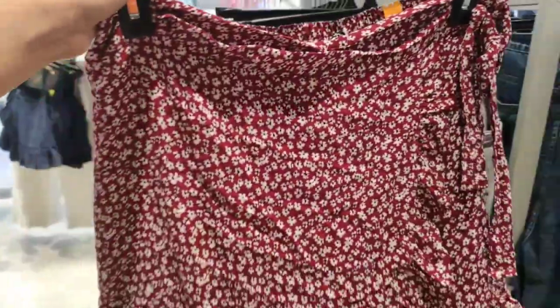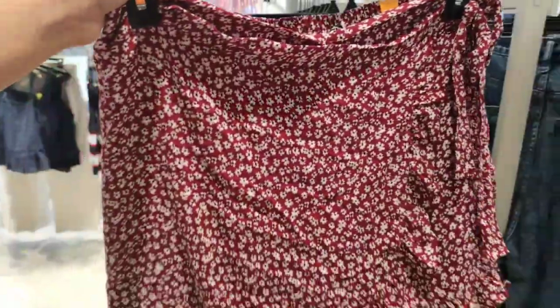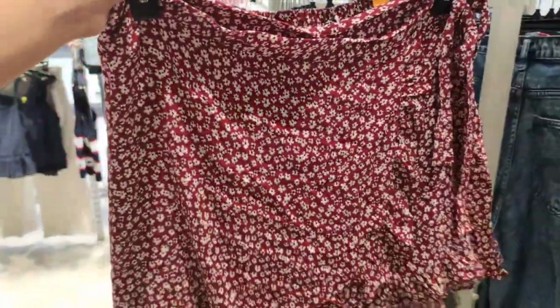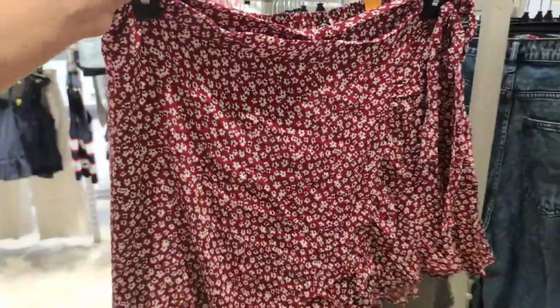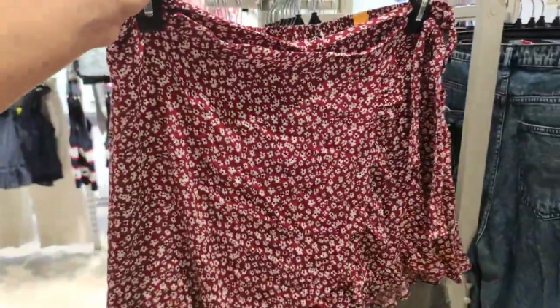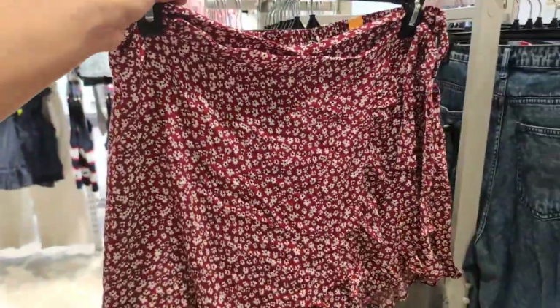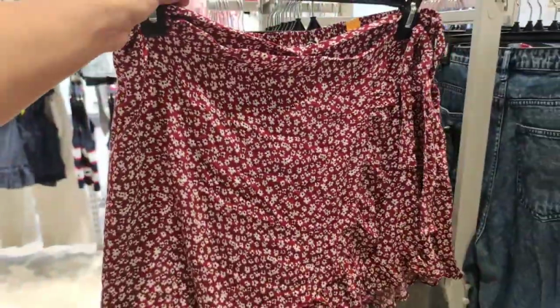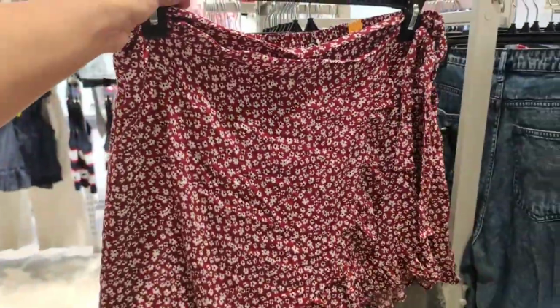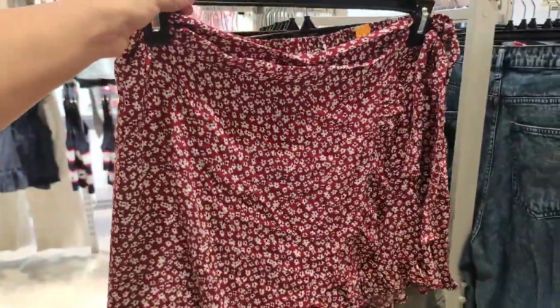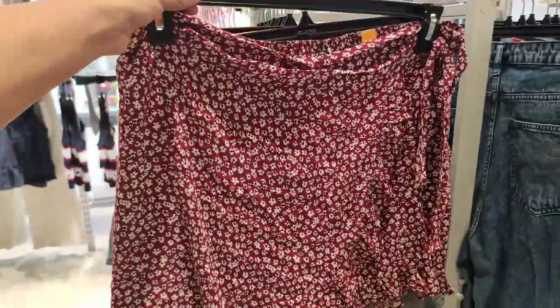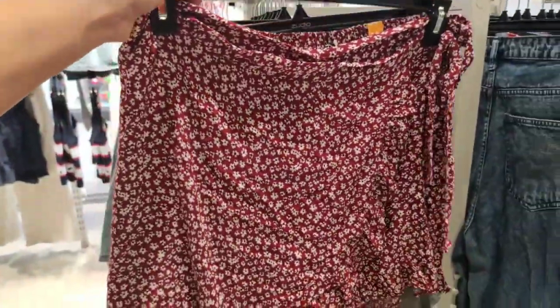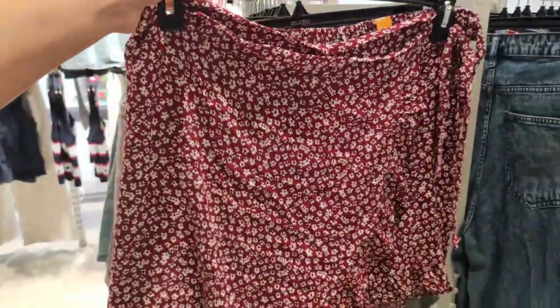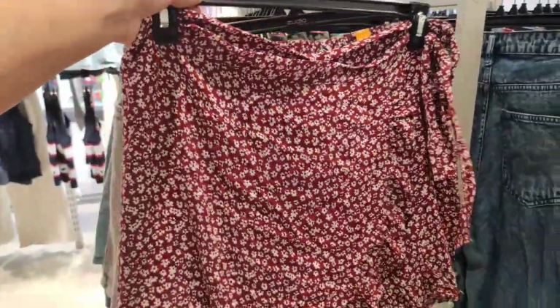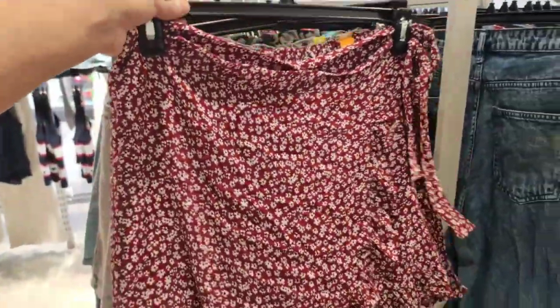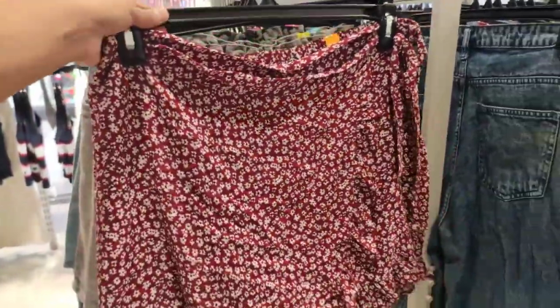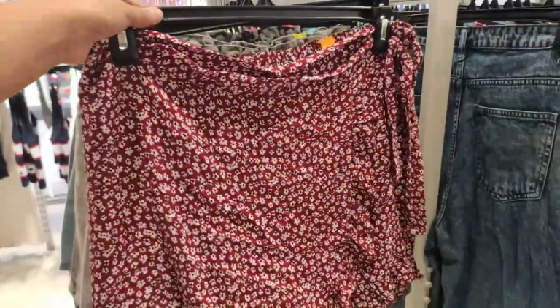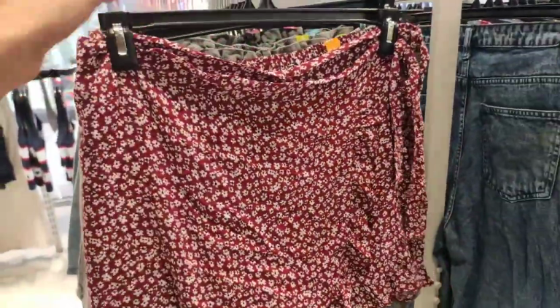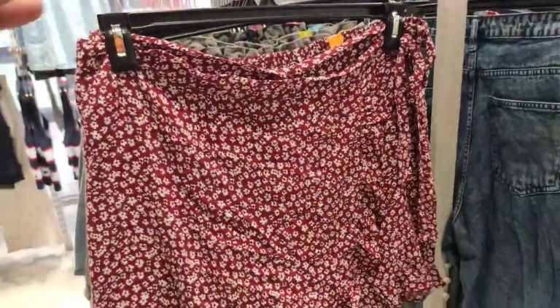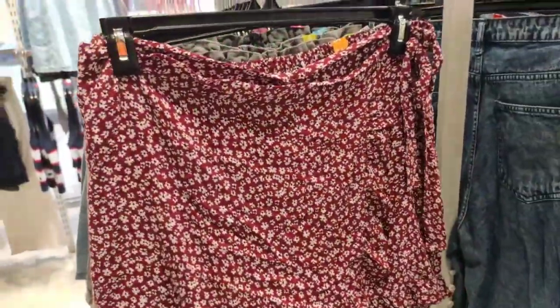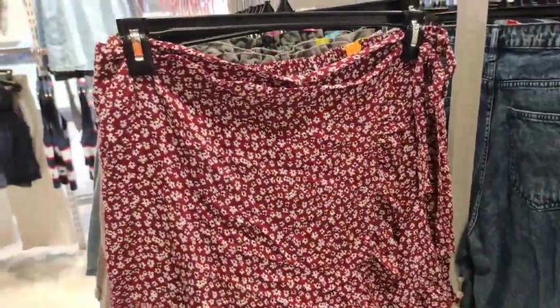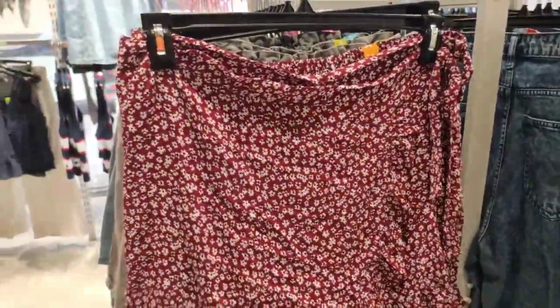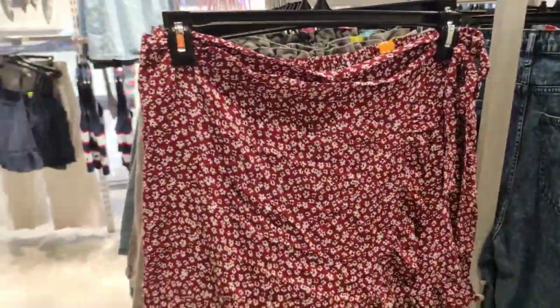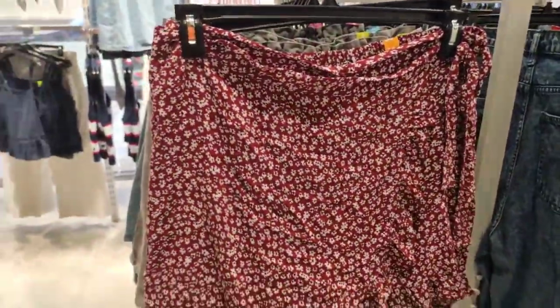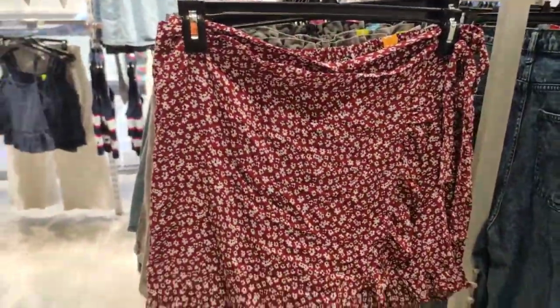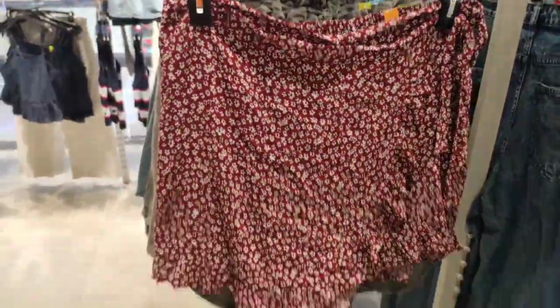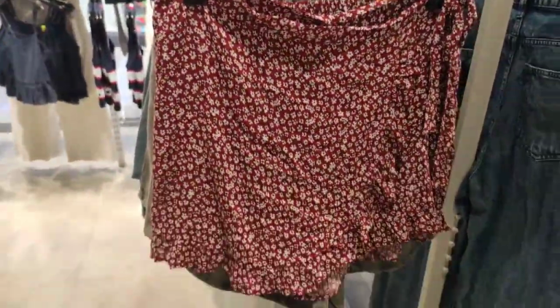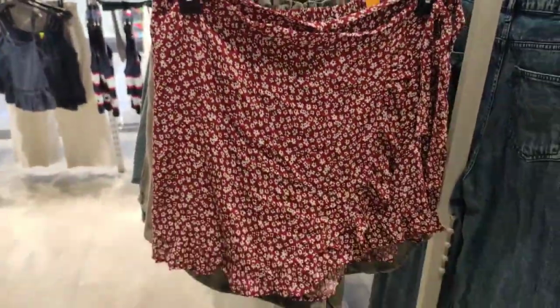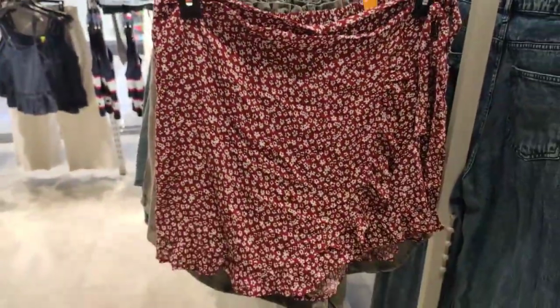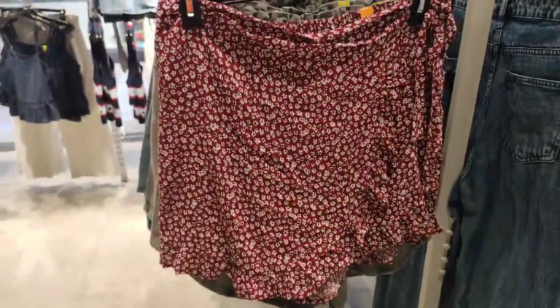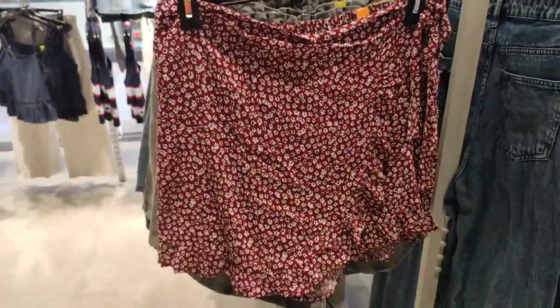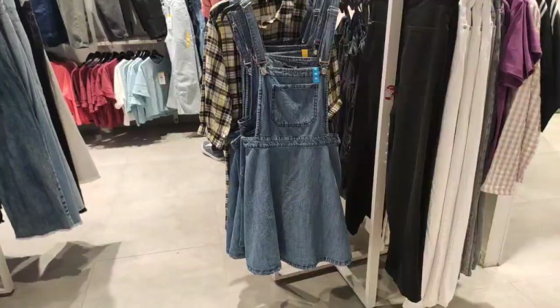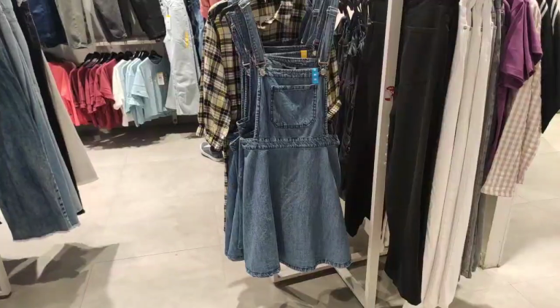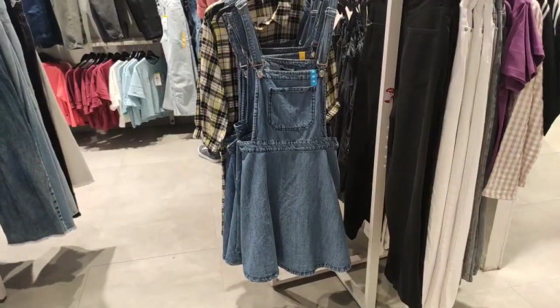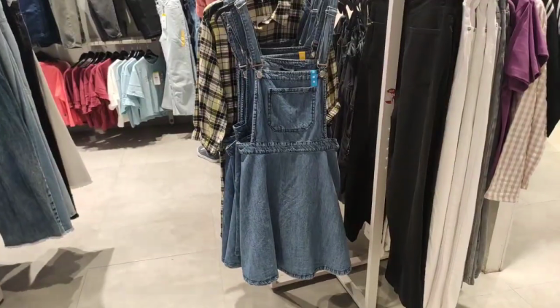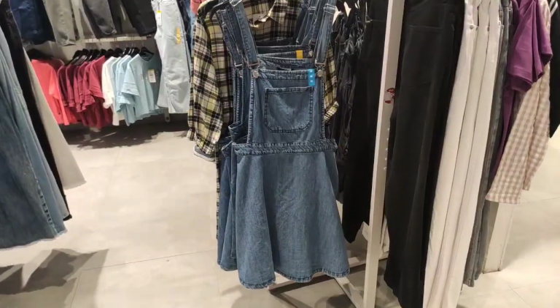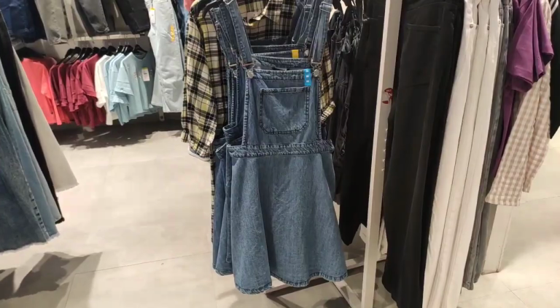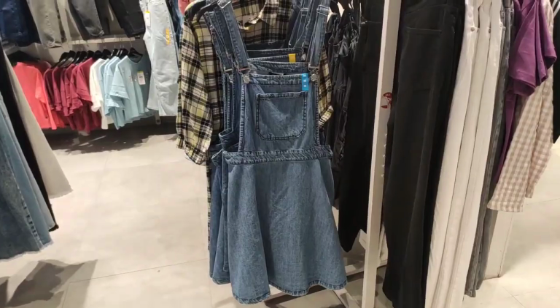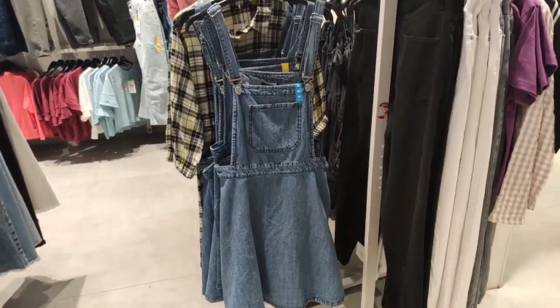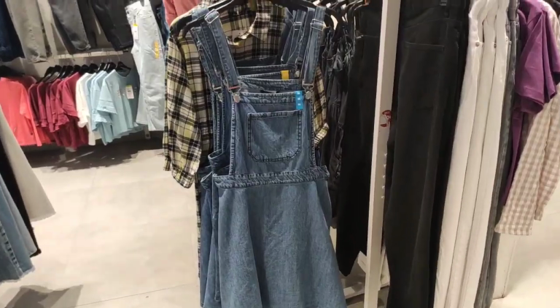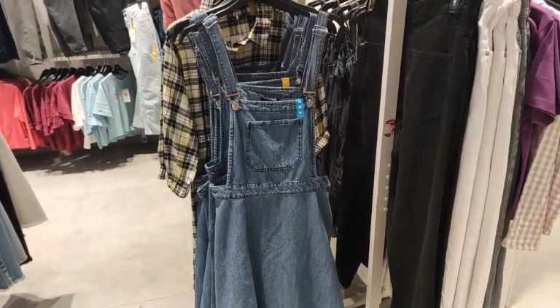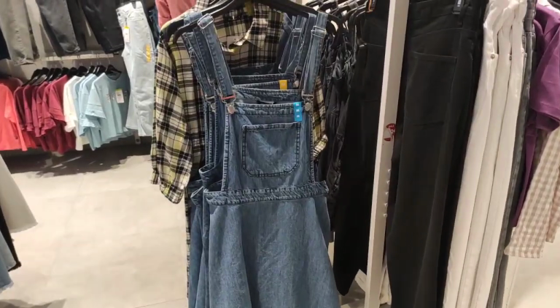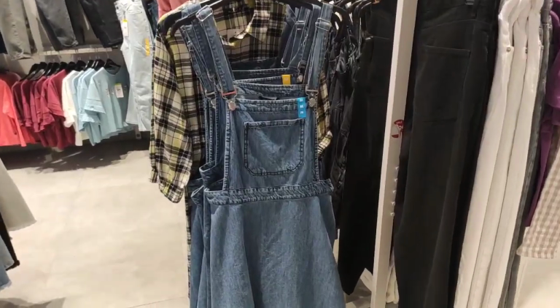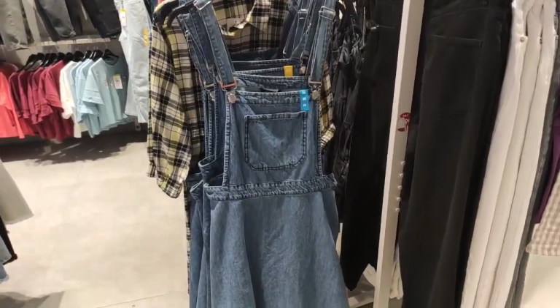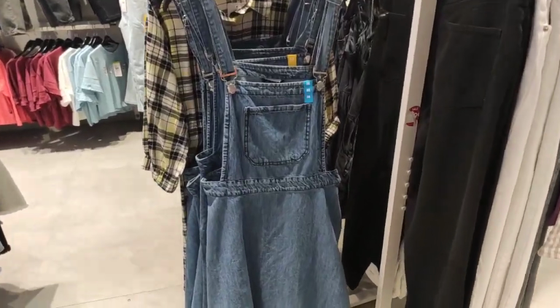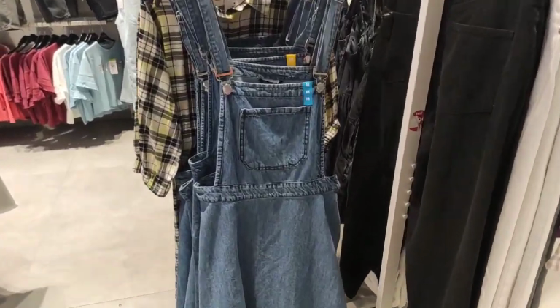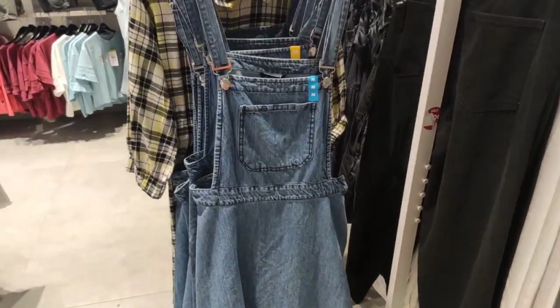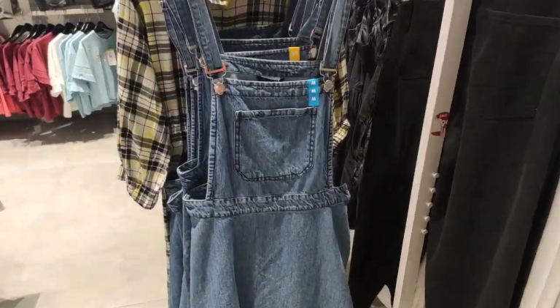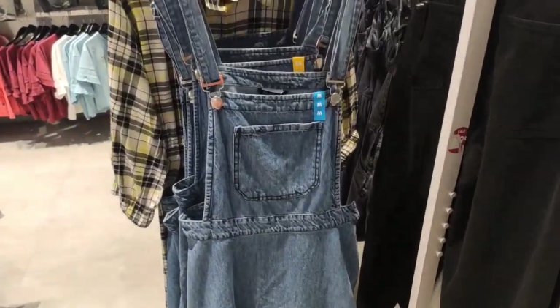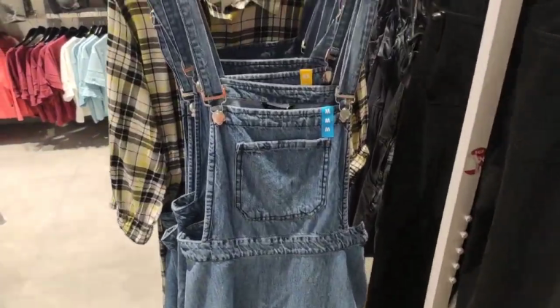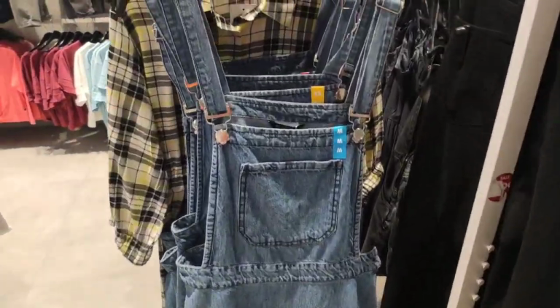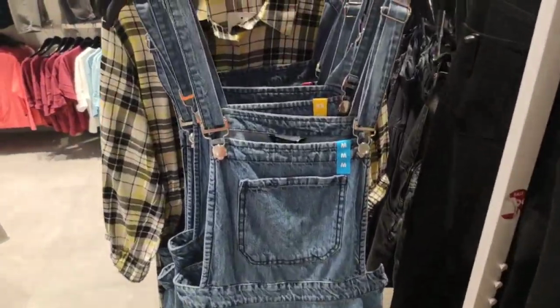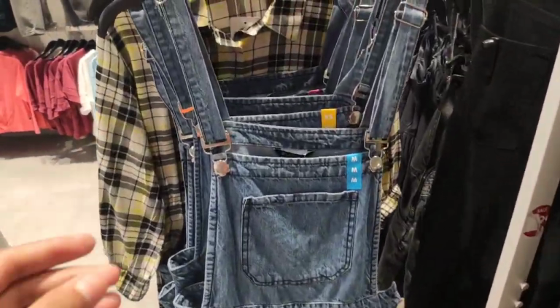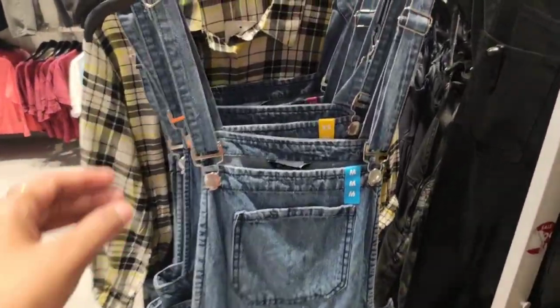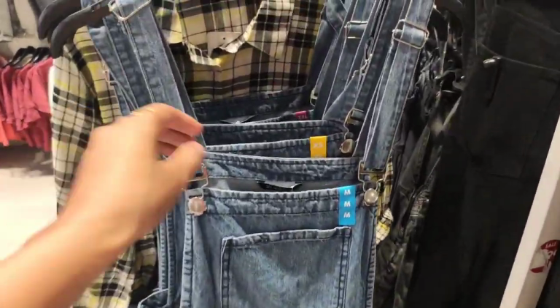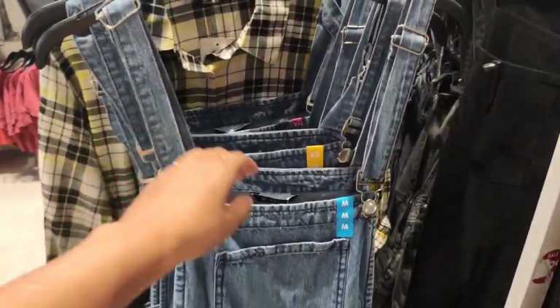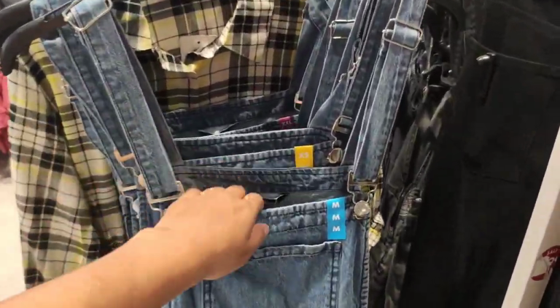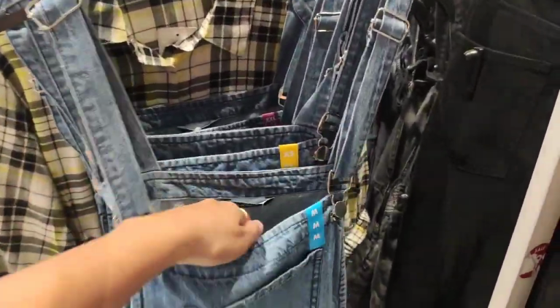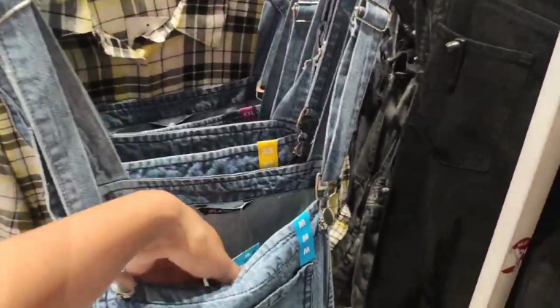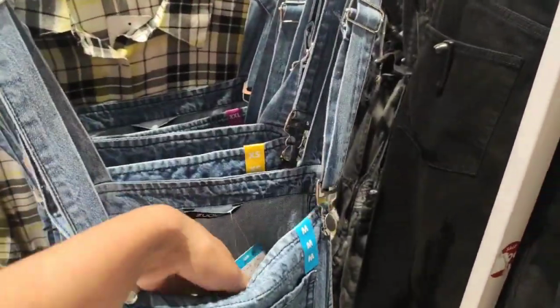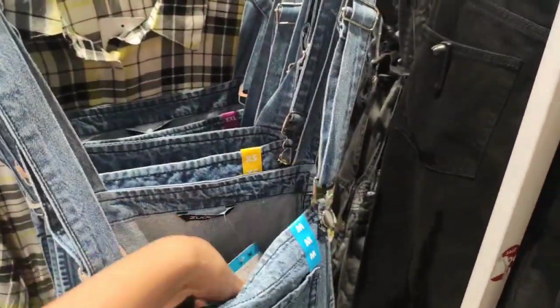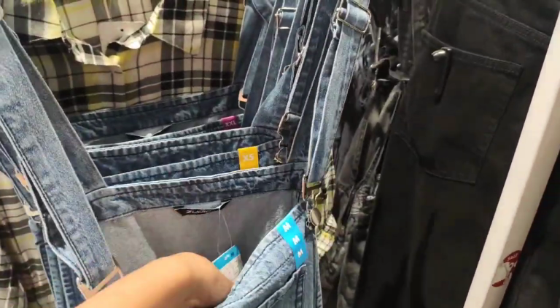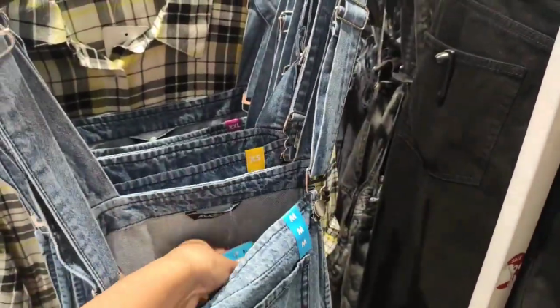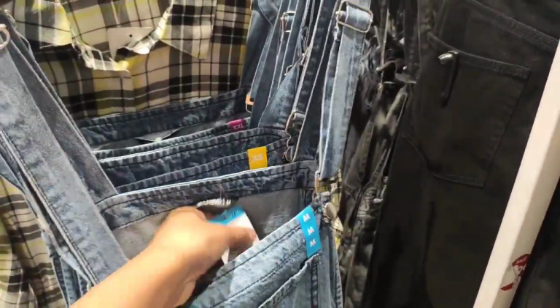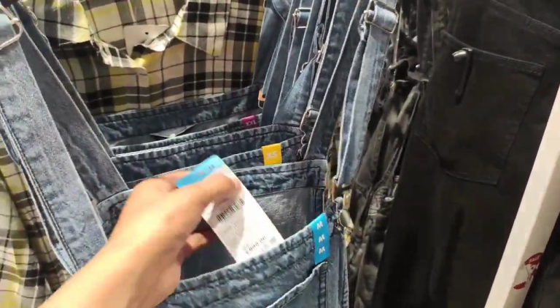You can see a lot of shorts here. I am showing it here — this price was 699 rupees. I am showing it on the tag.